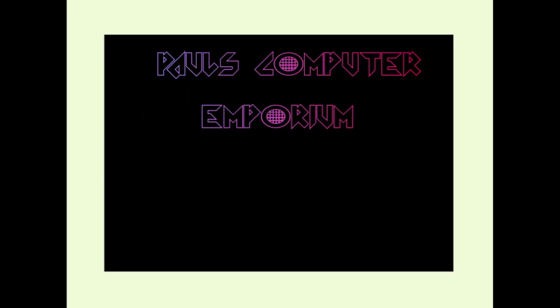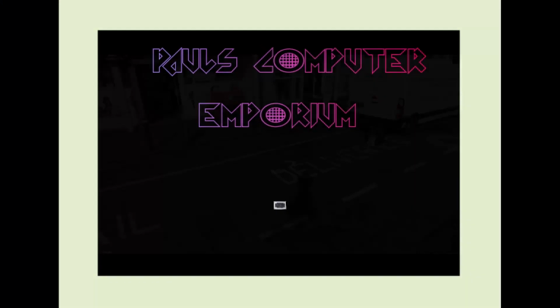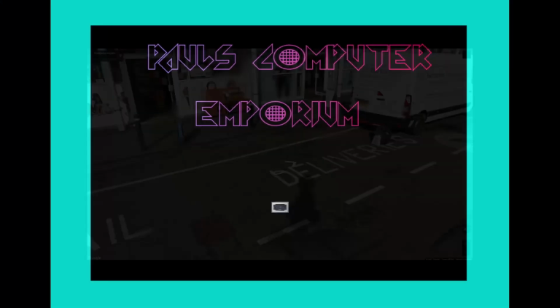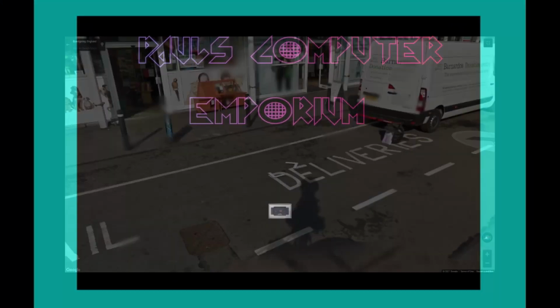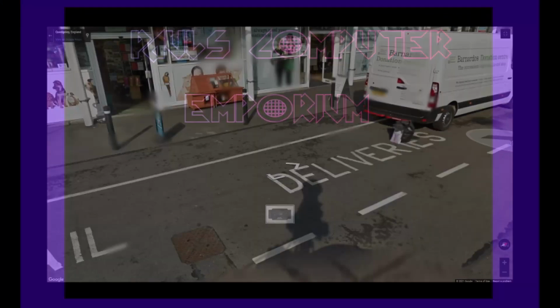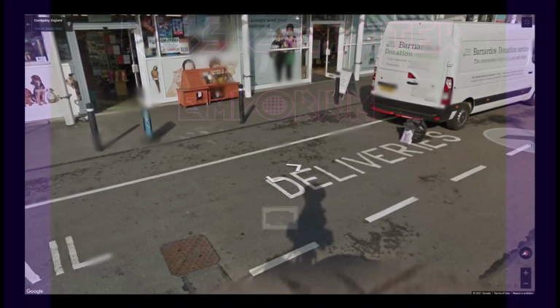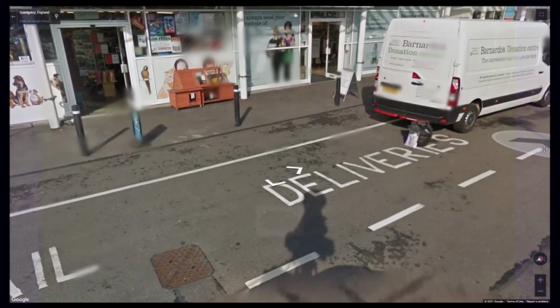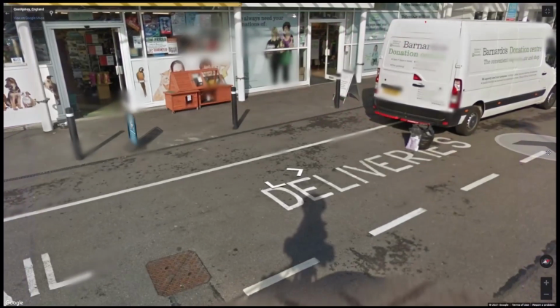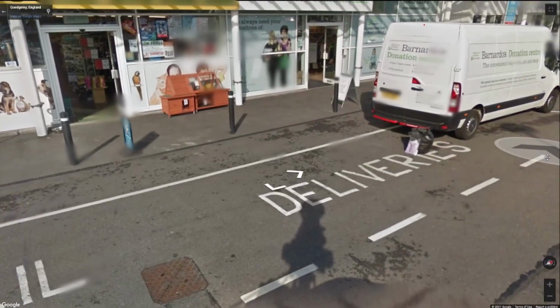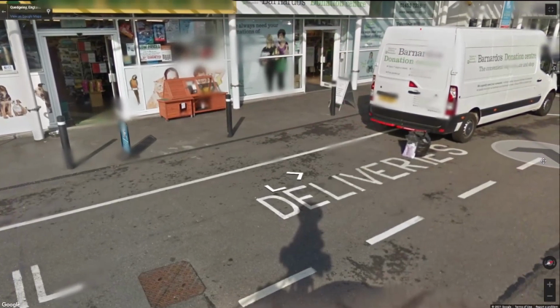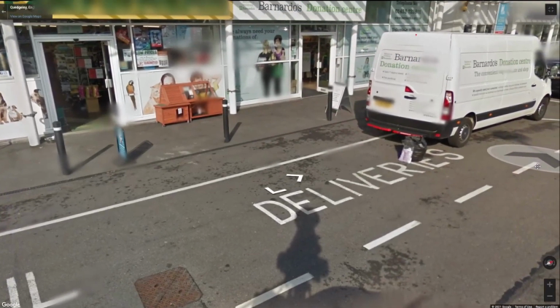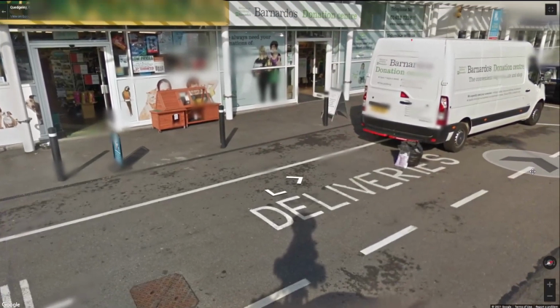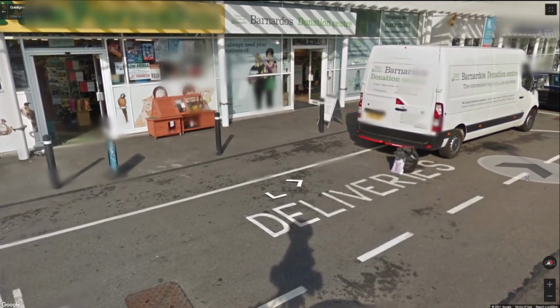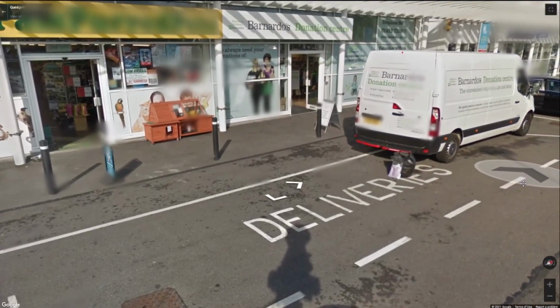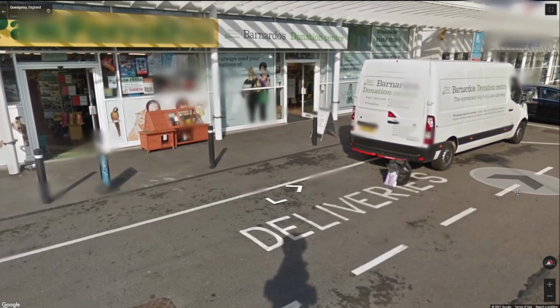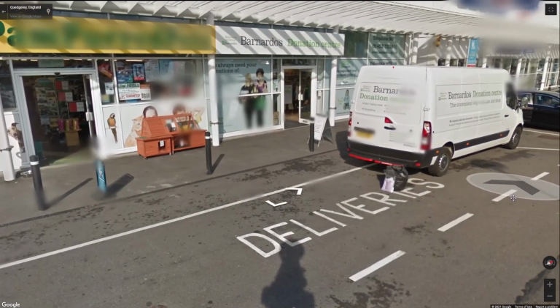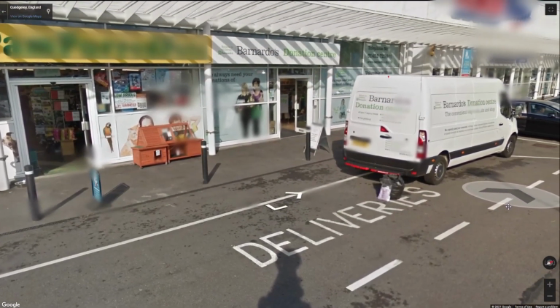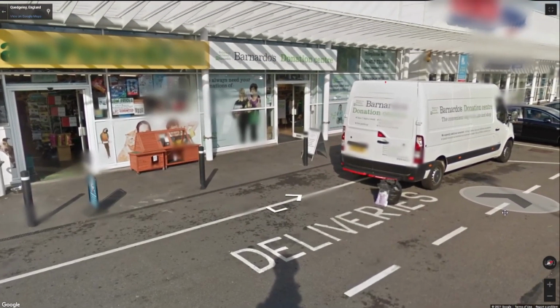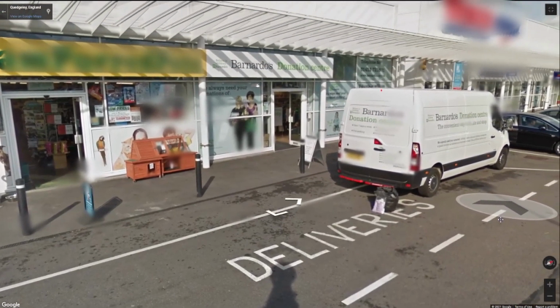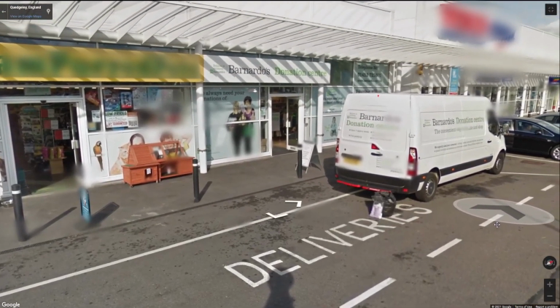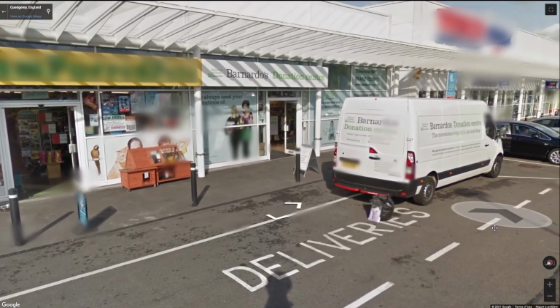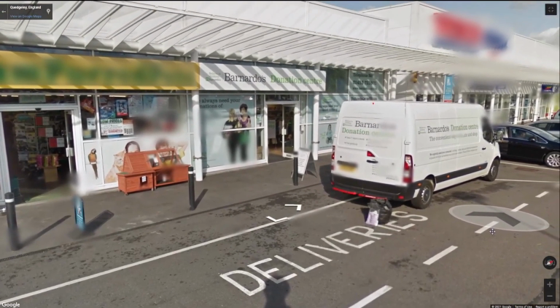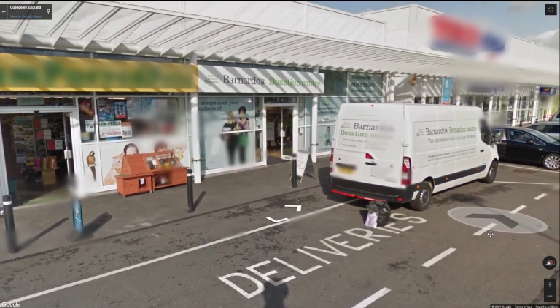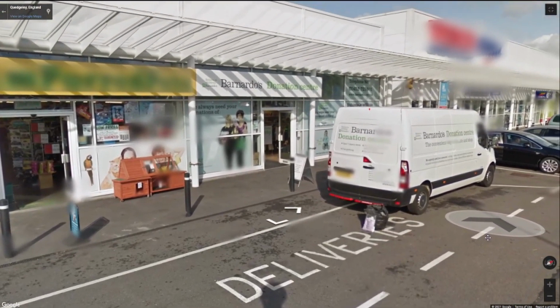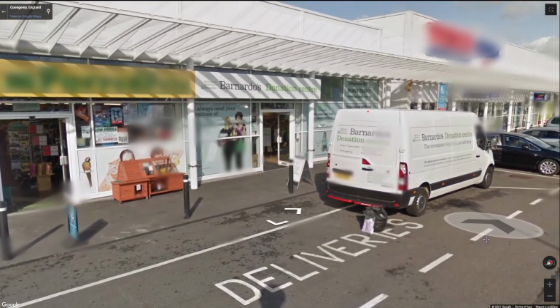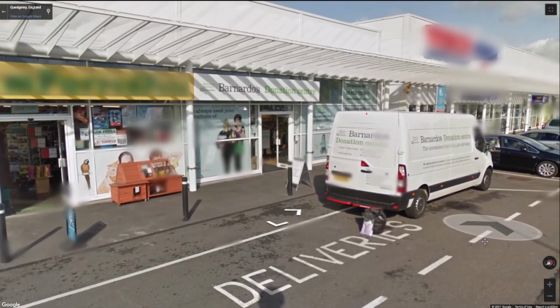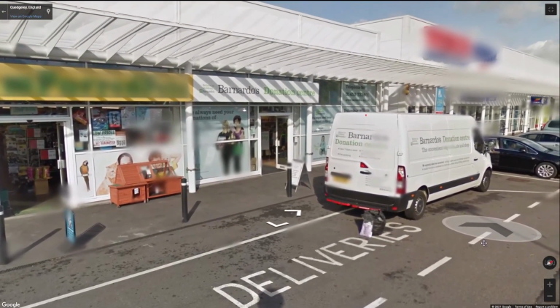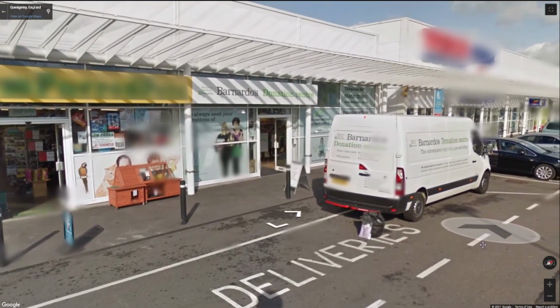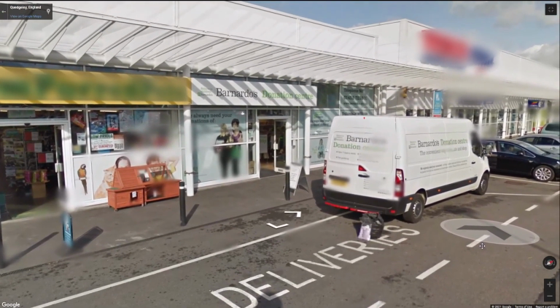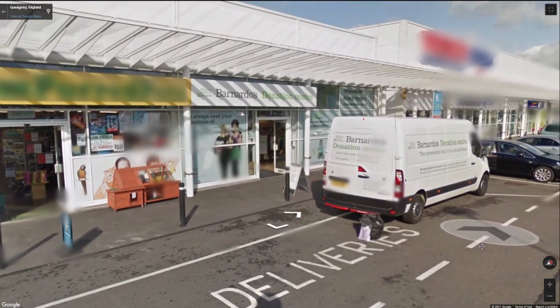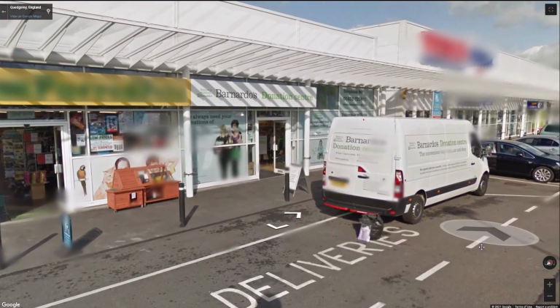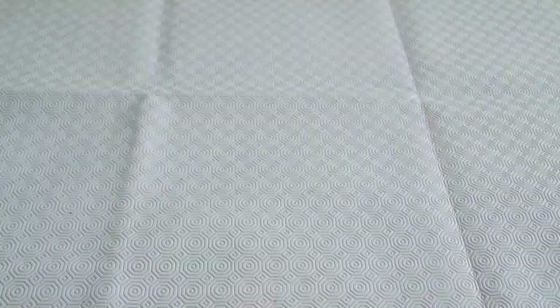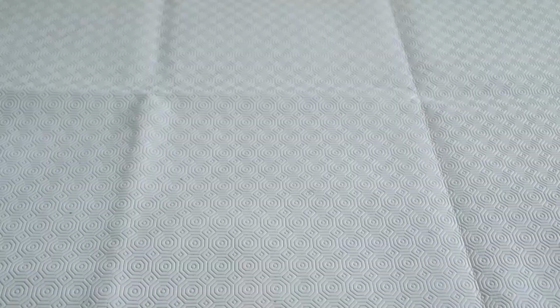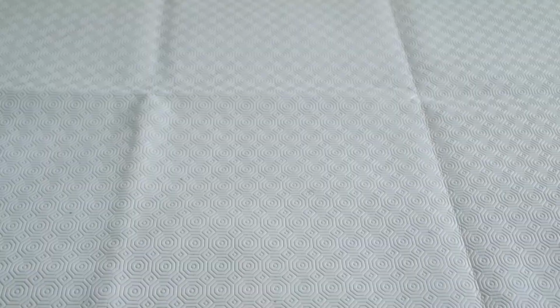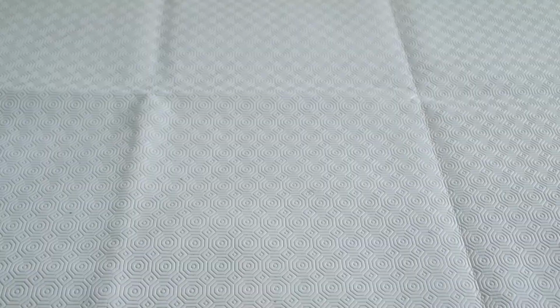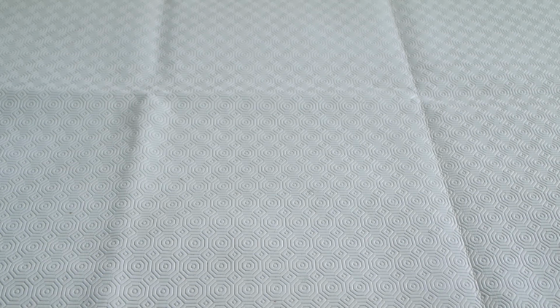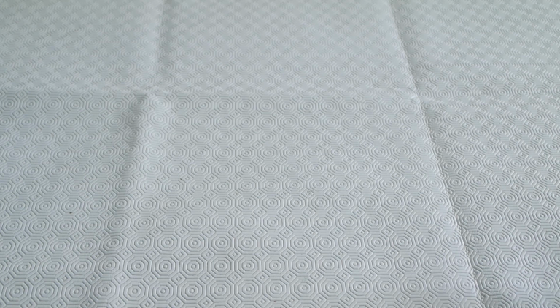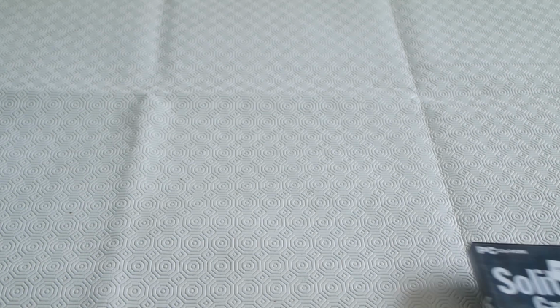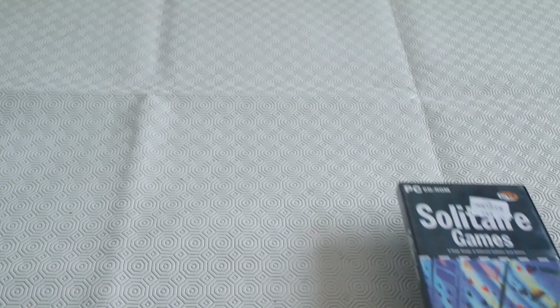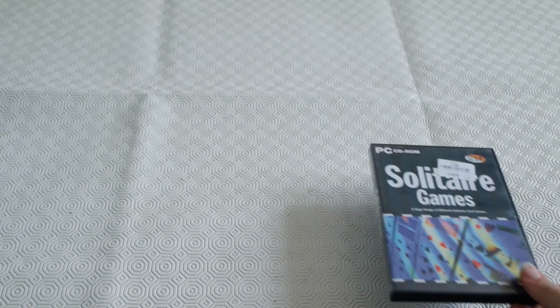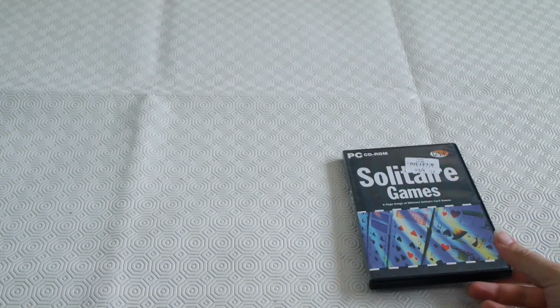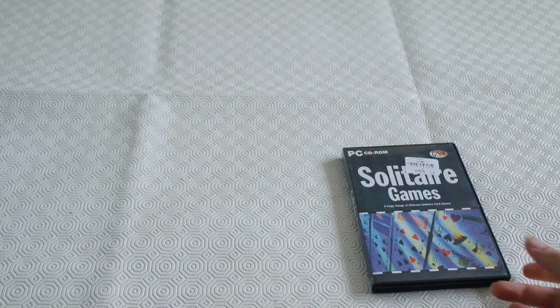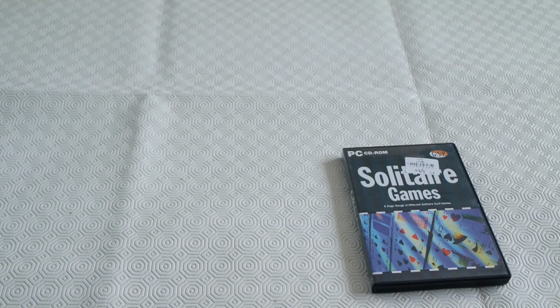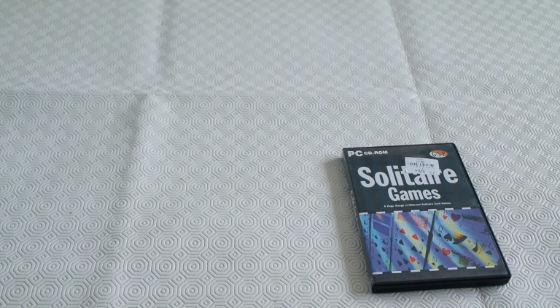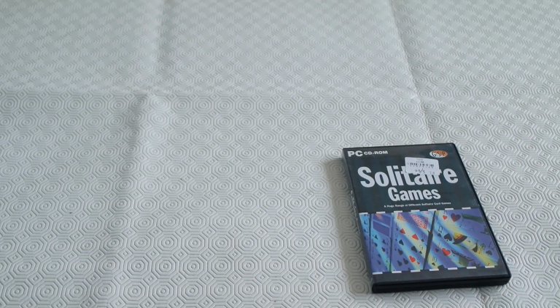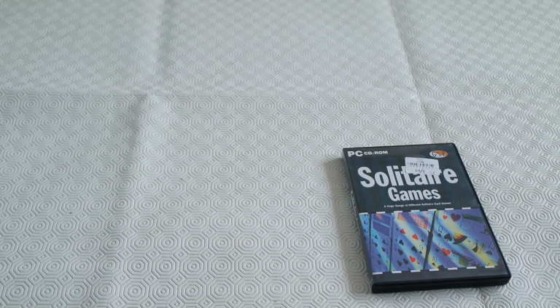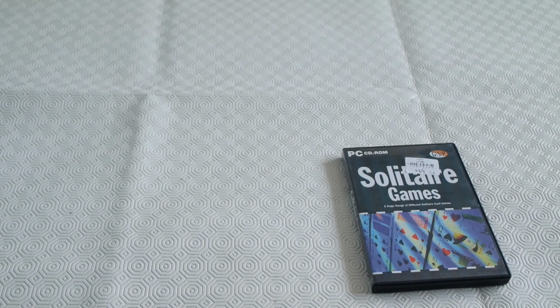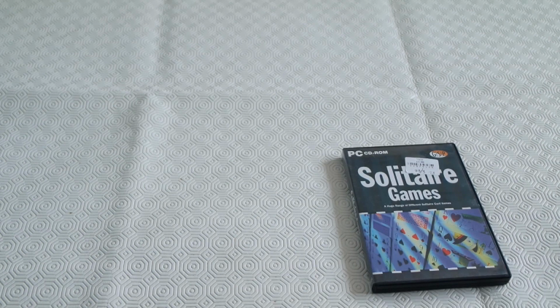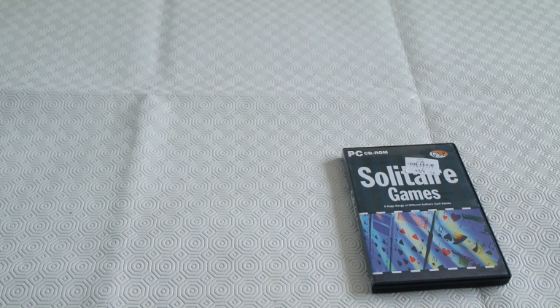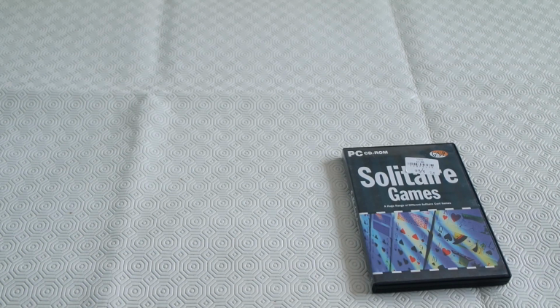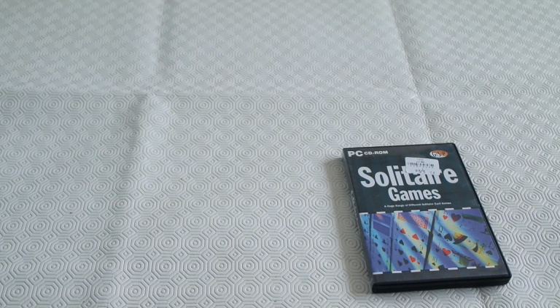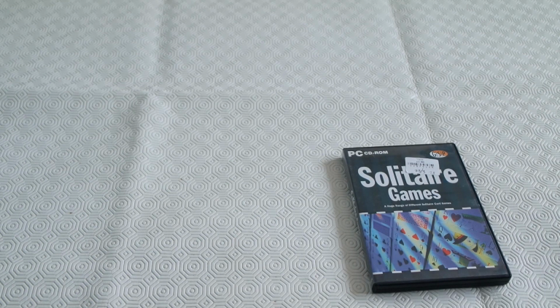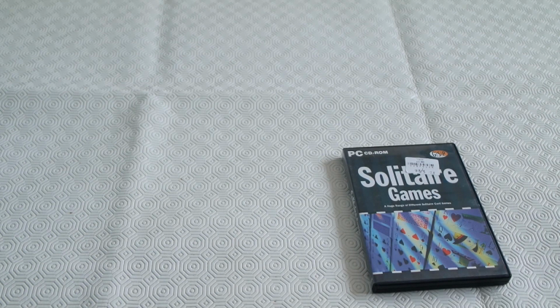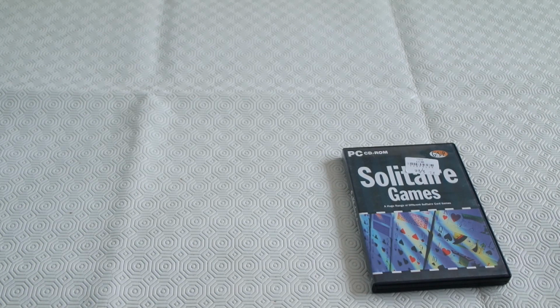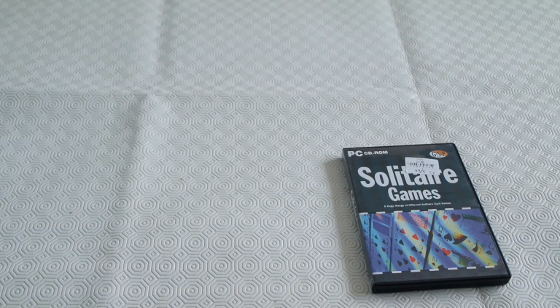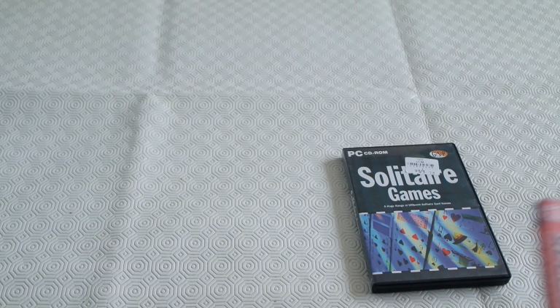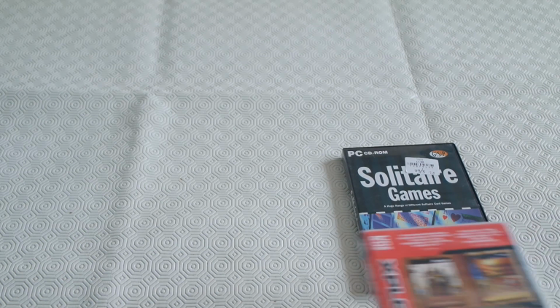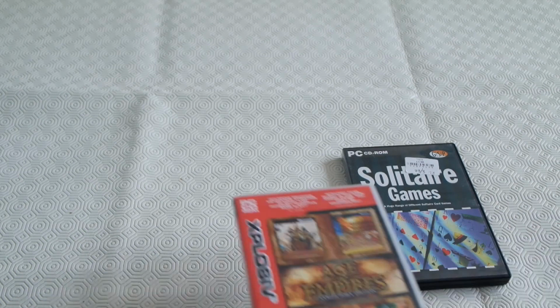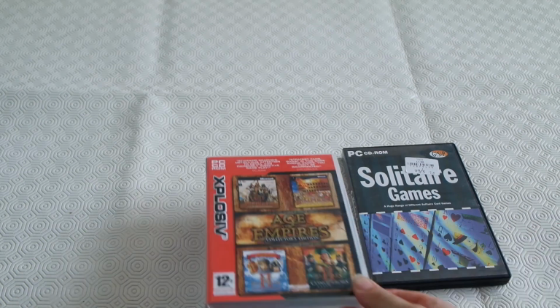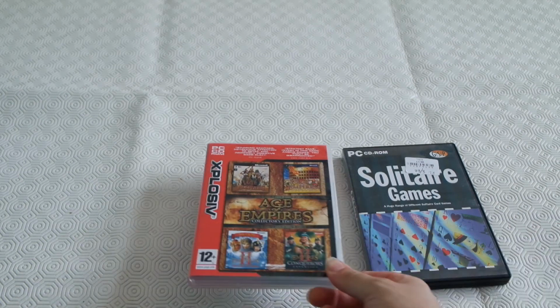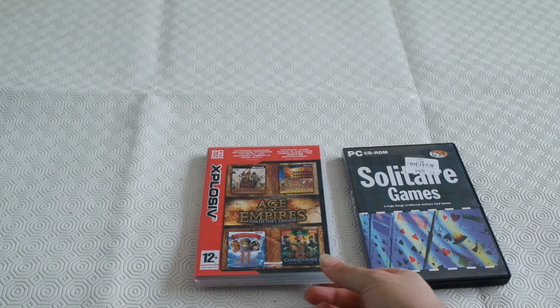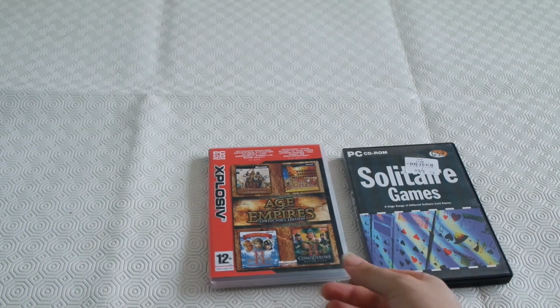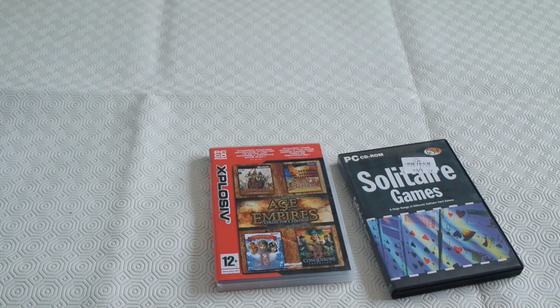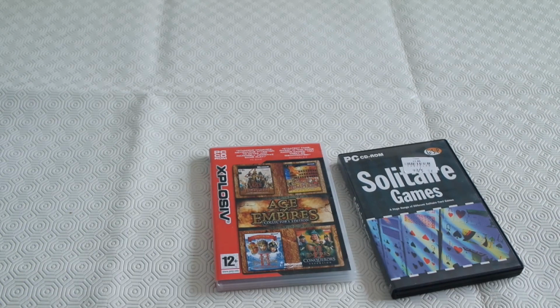Welcome guys to another adventure. I visited the local charity shop today and actually found a few things I thought I'd share with you guys.